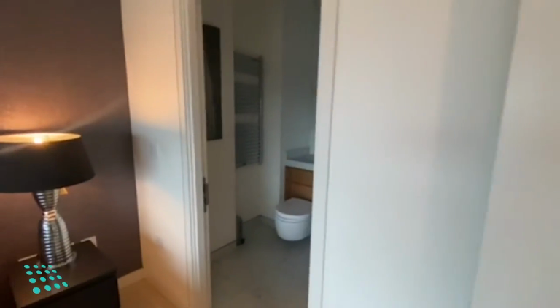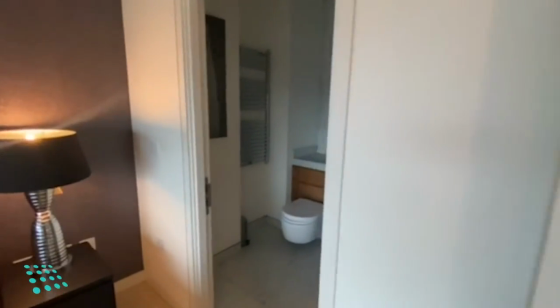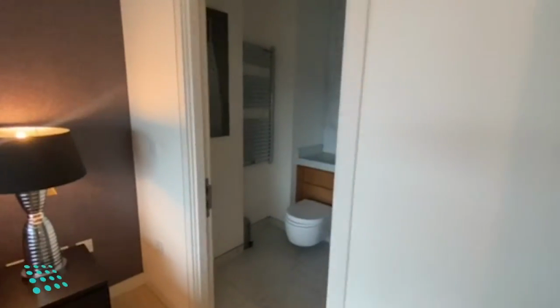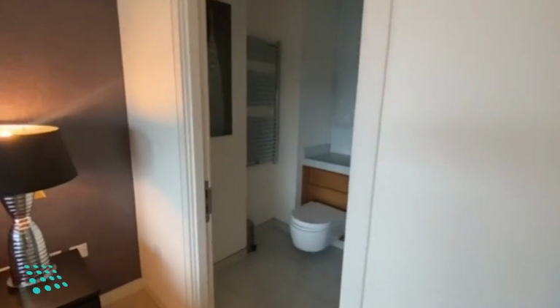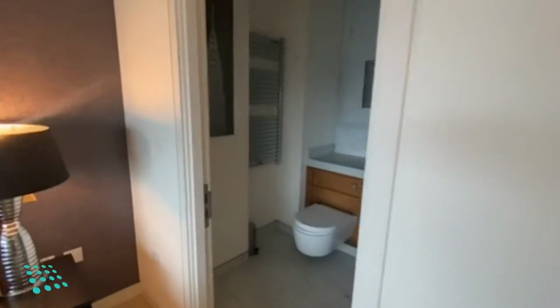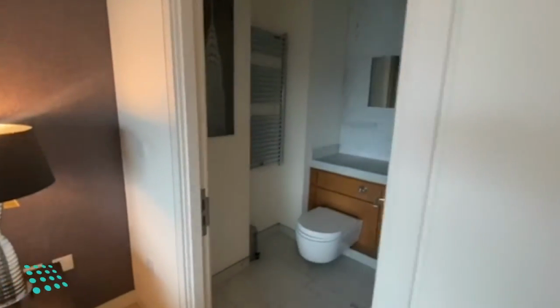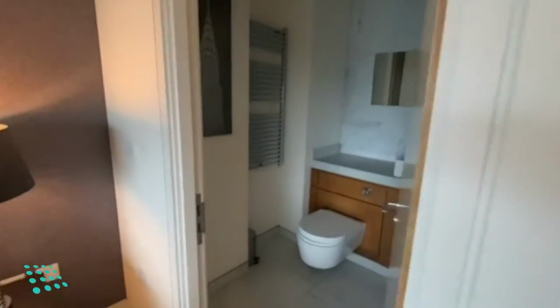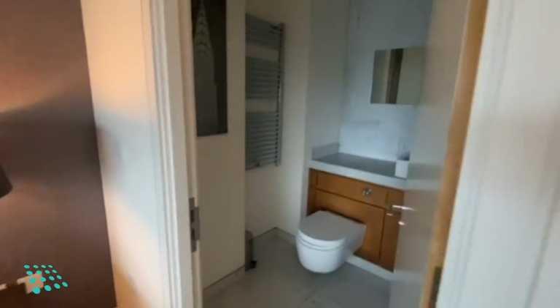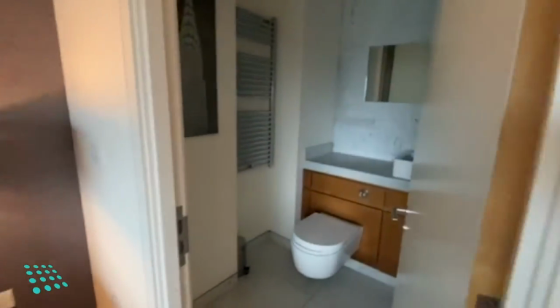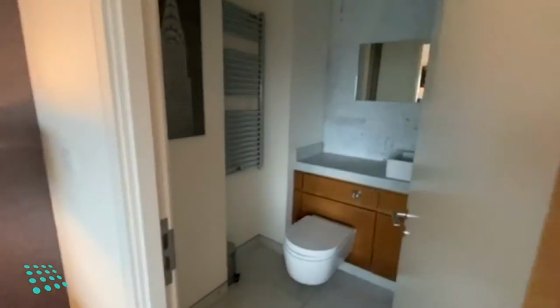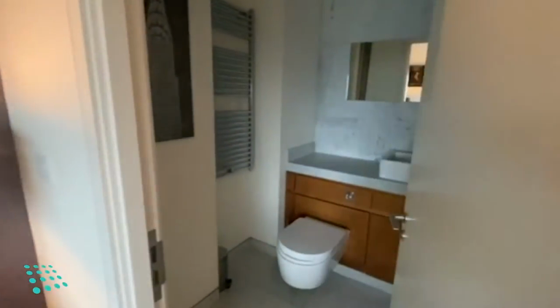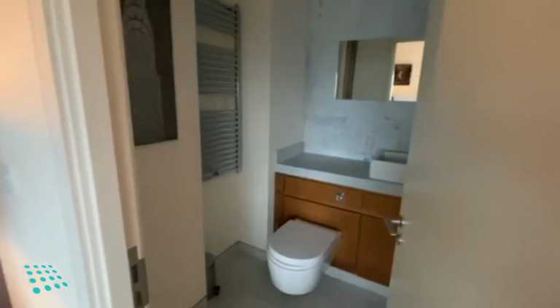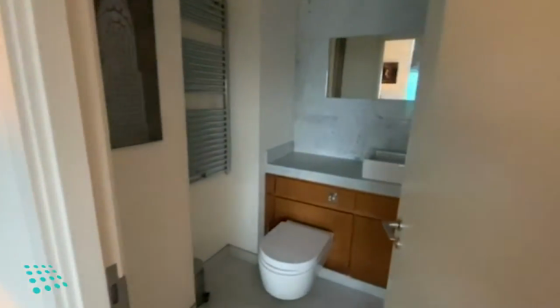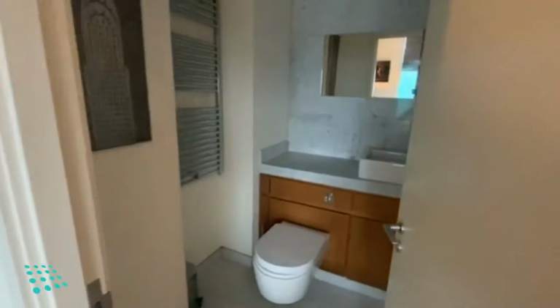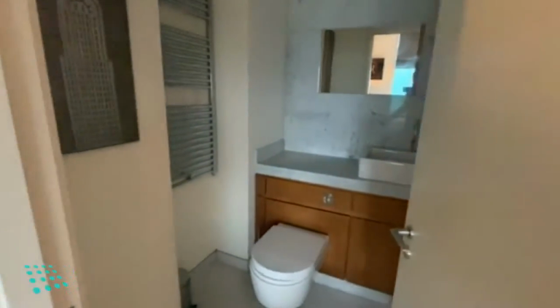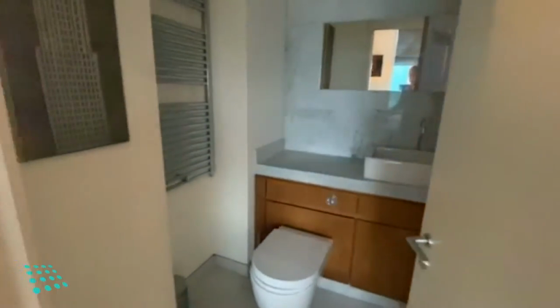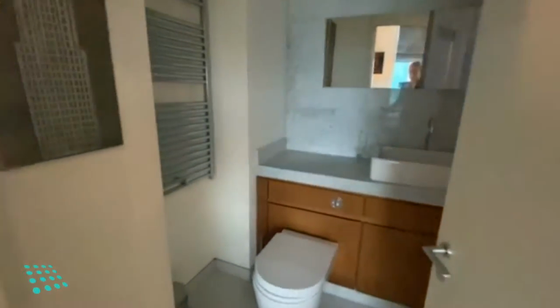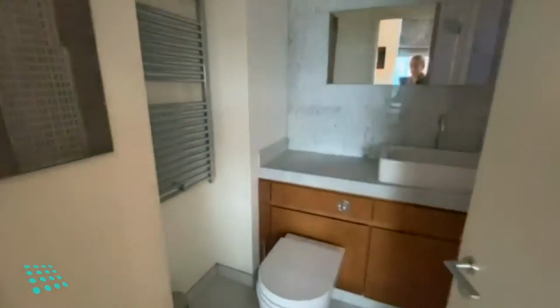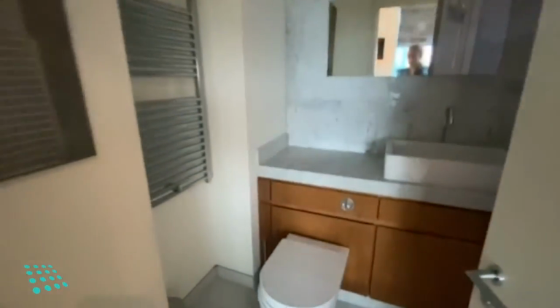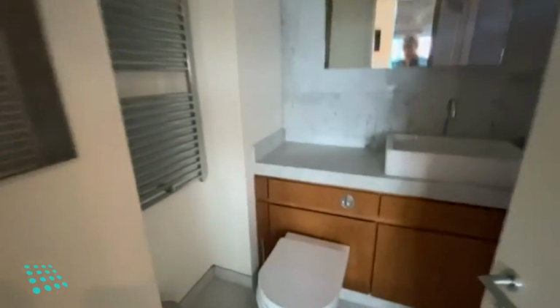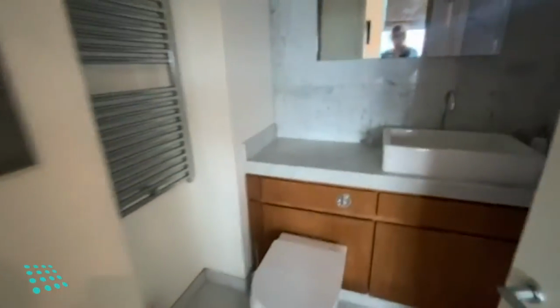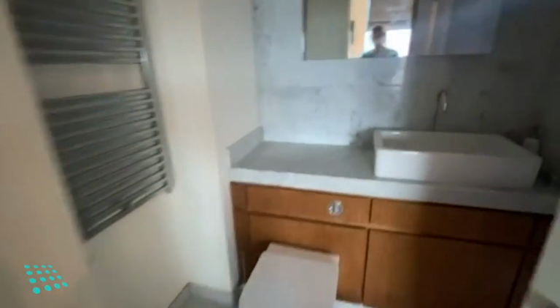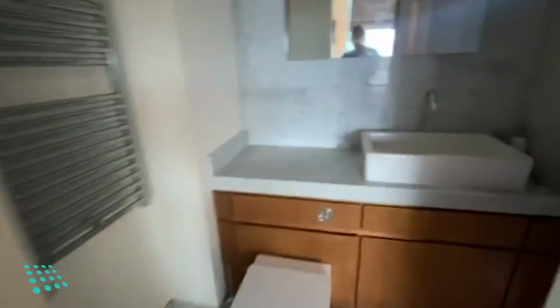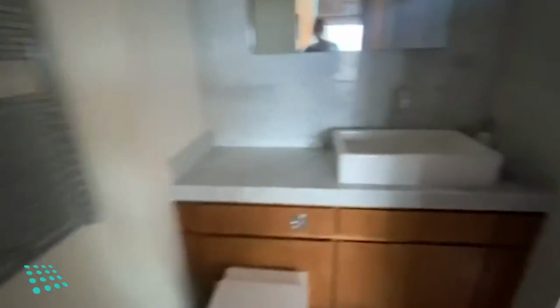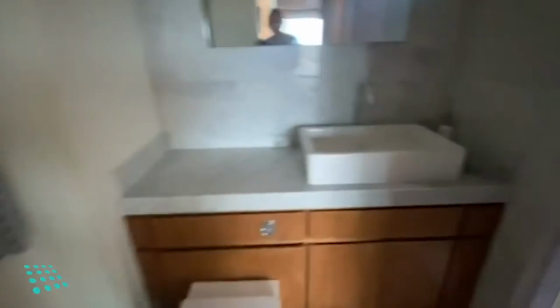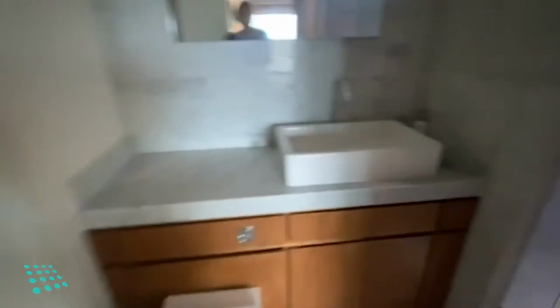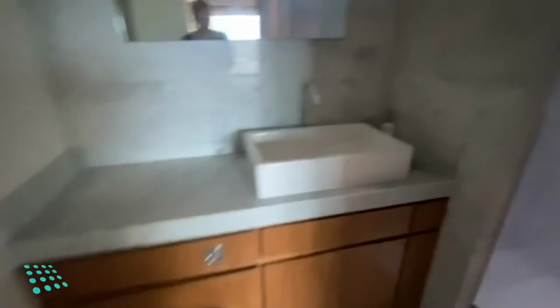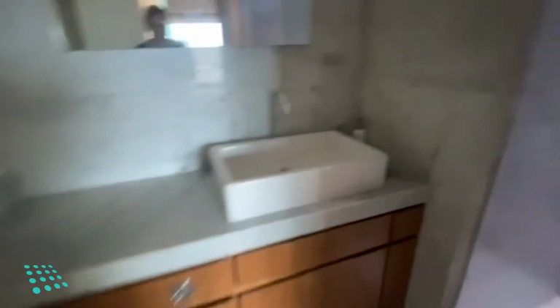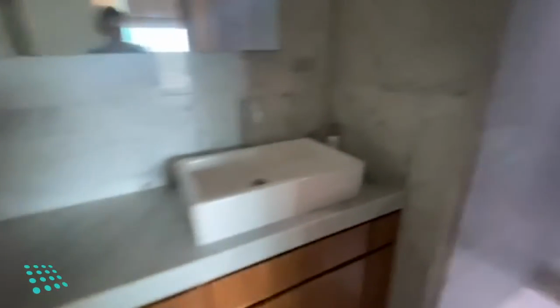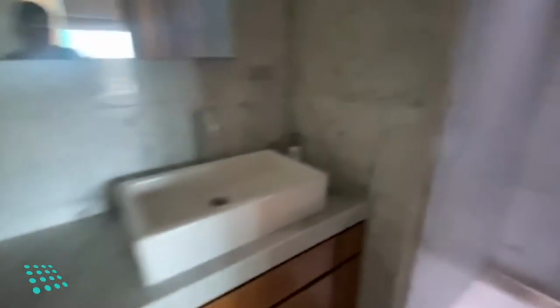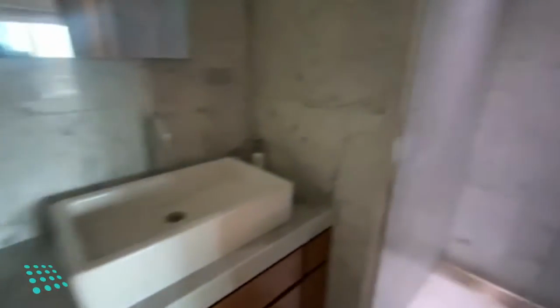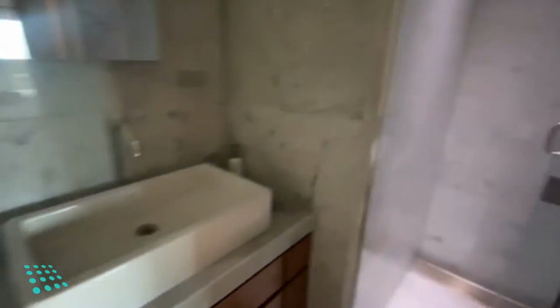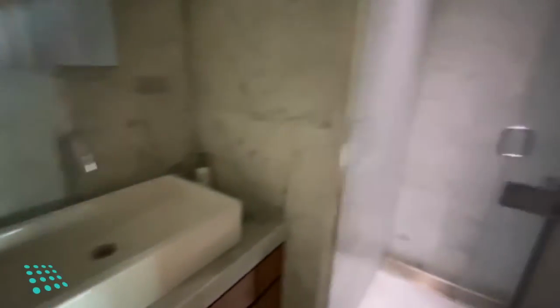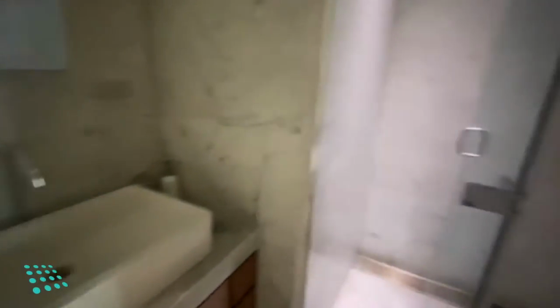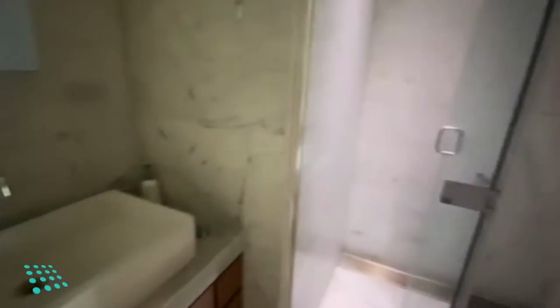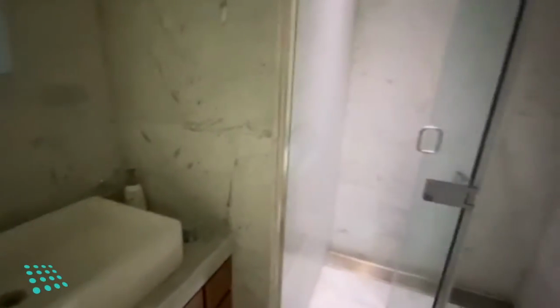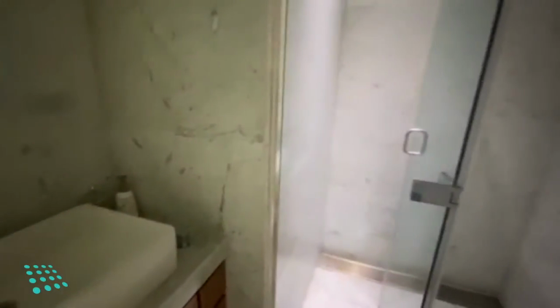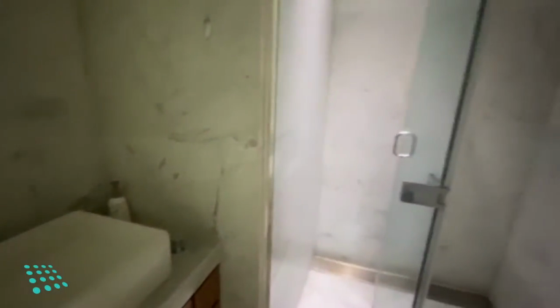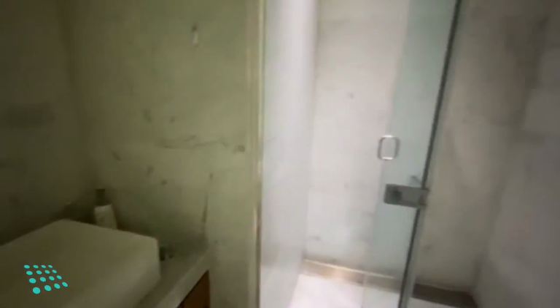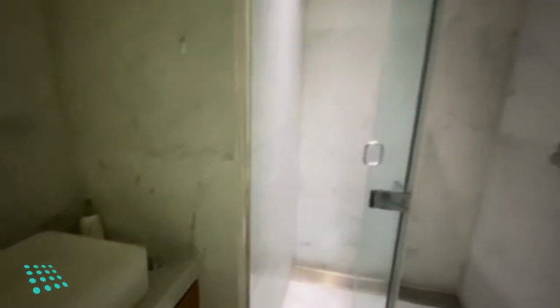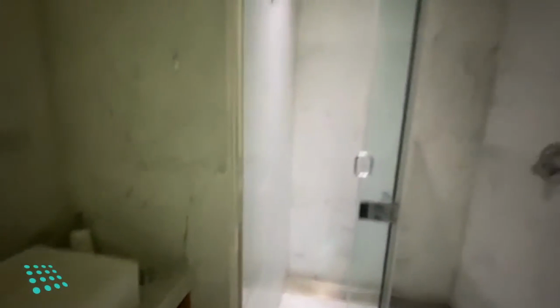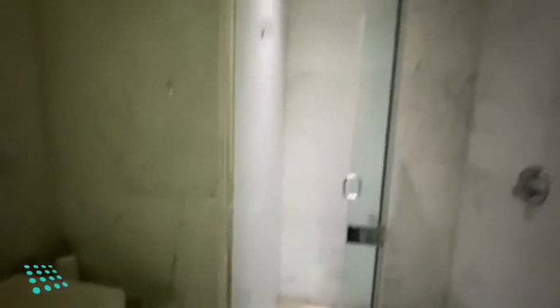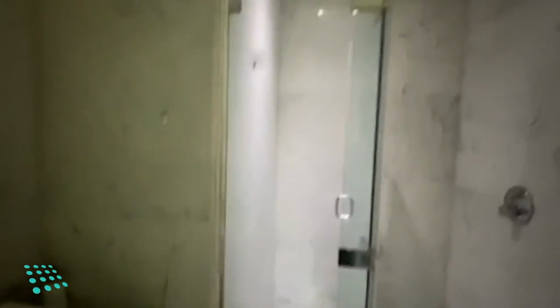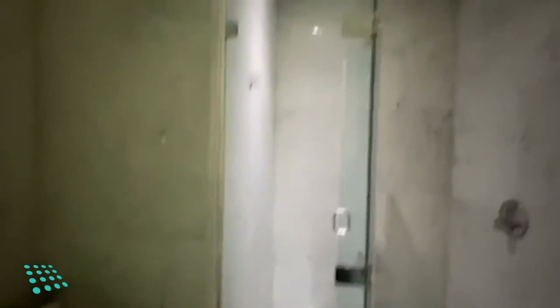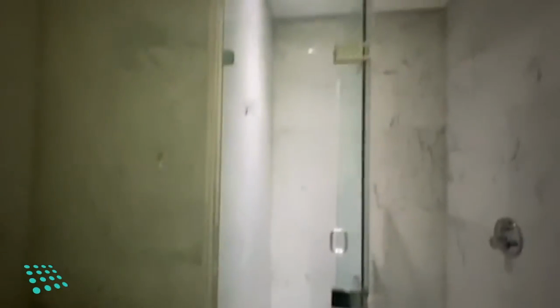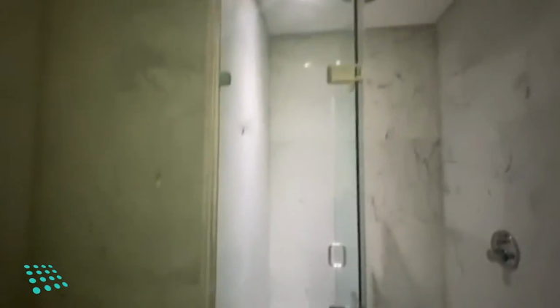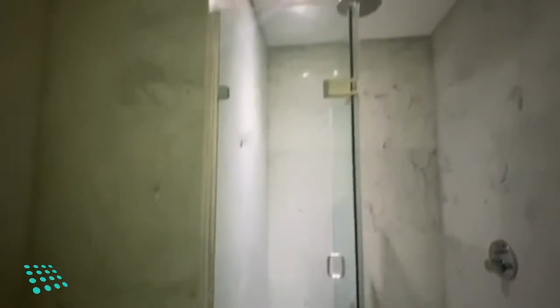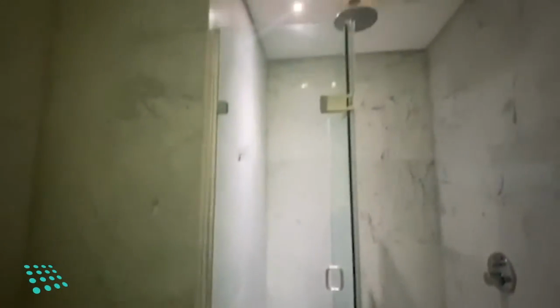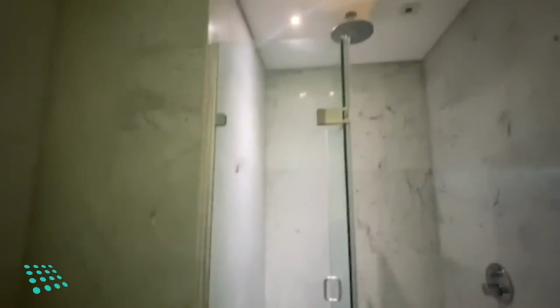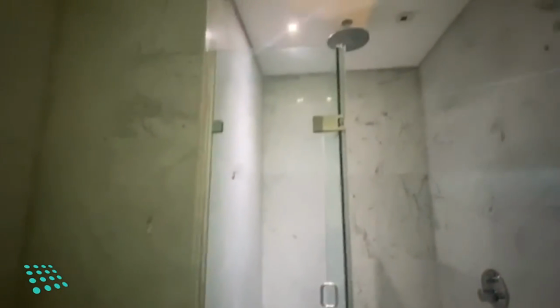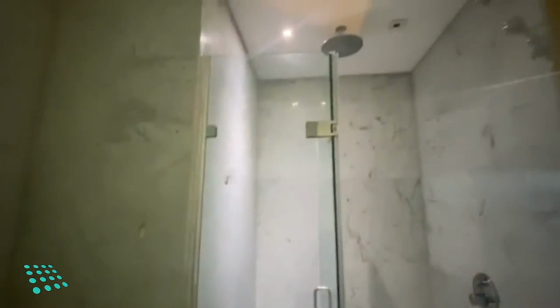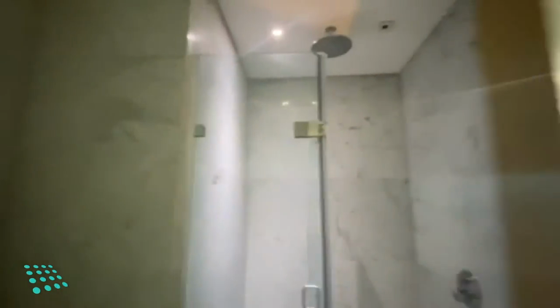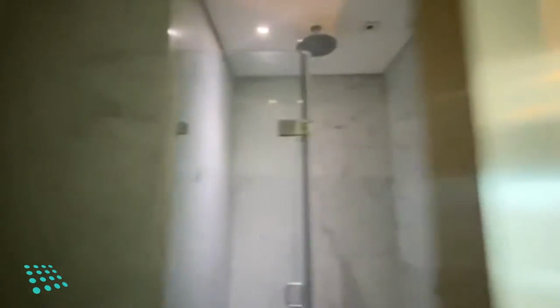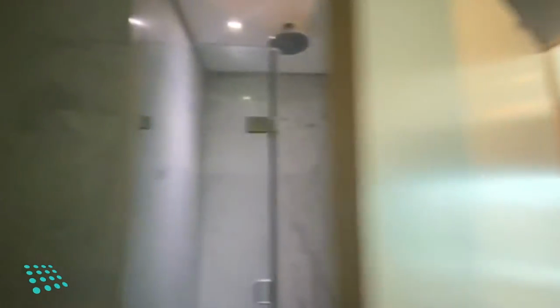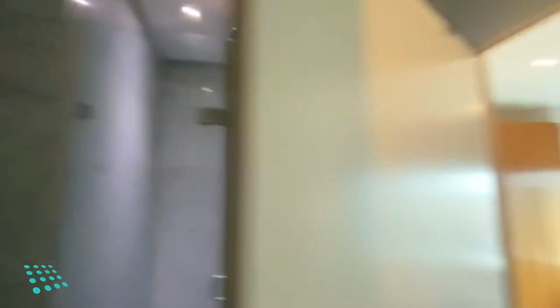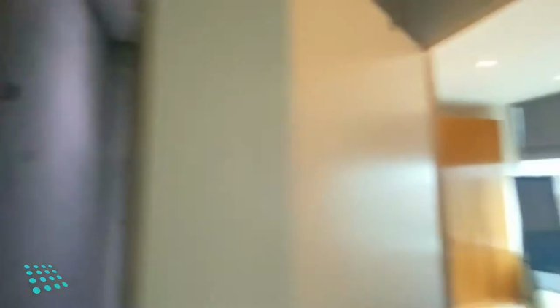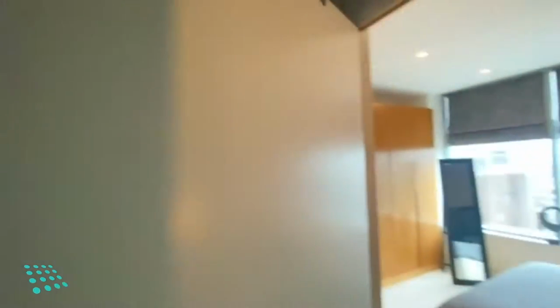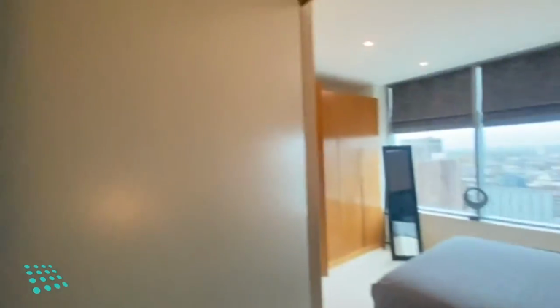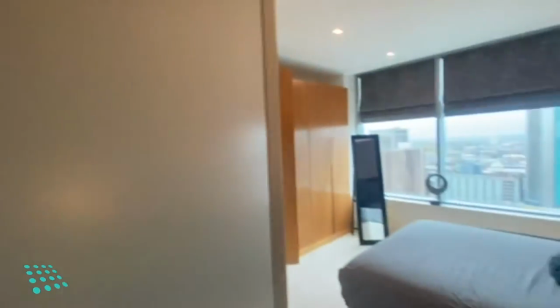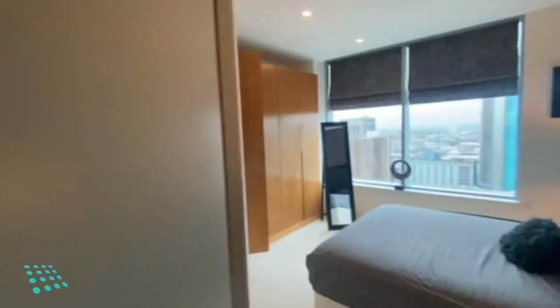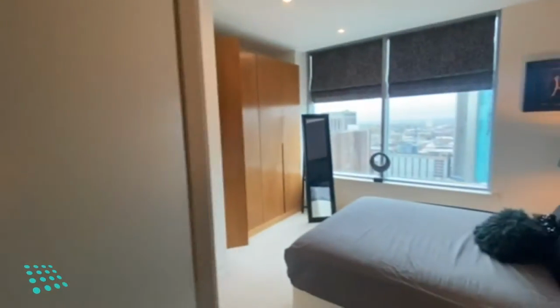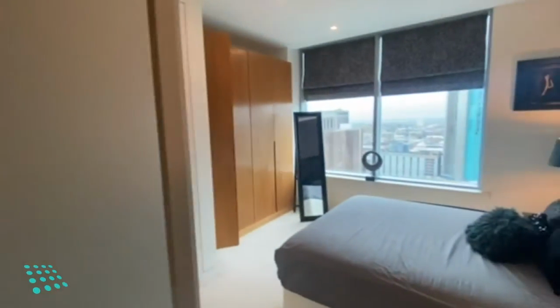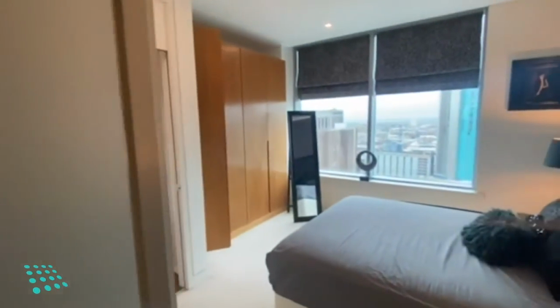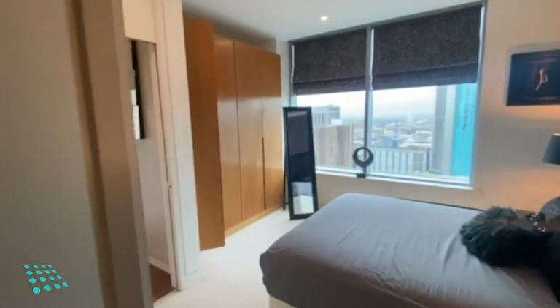And the ensuite, with the walk-in shower.